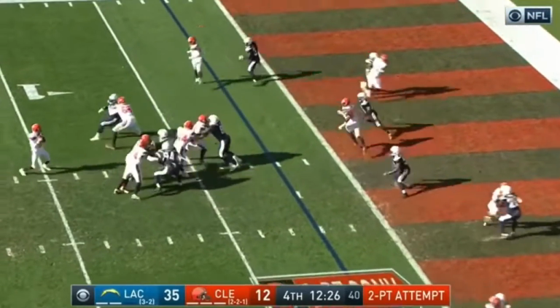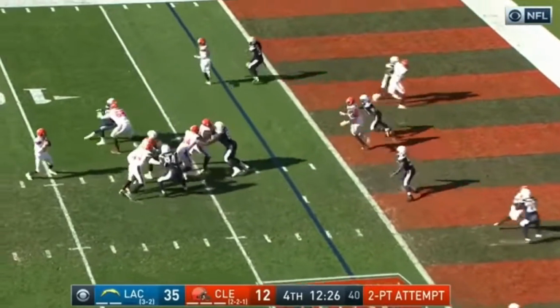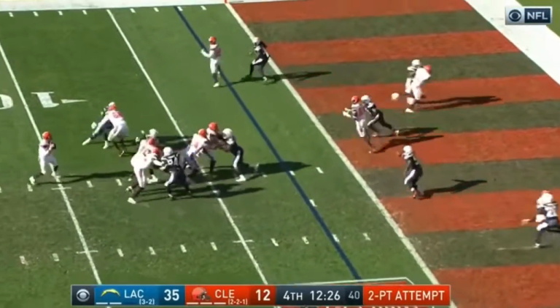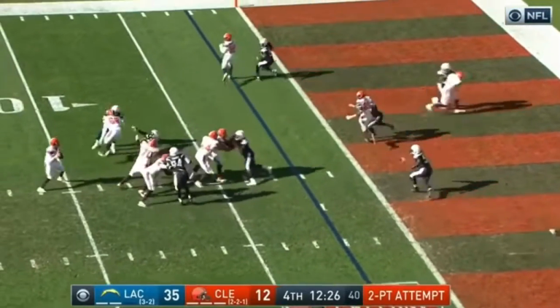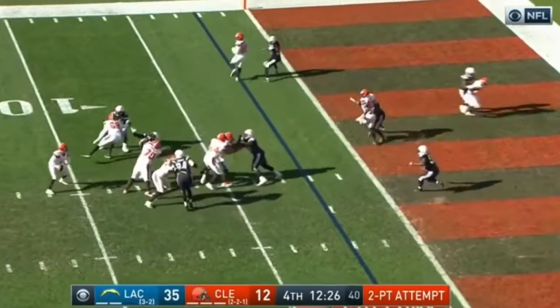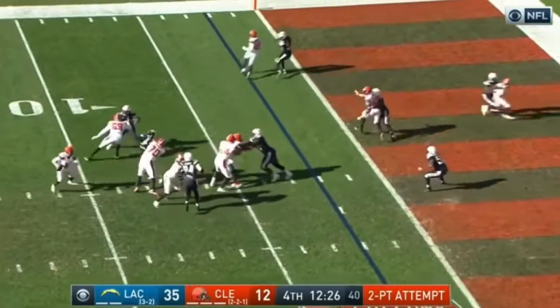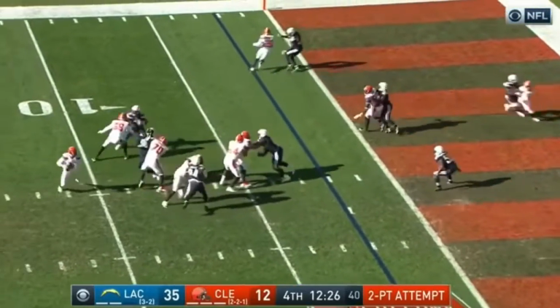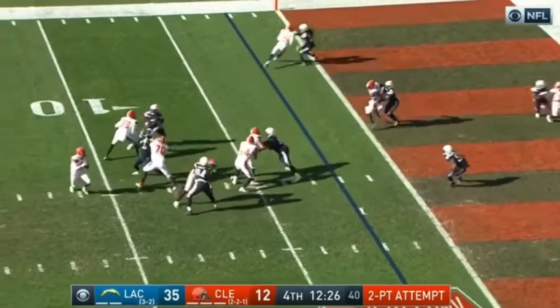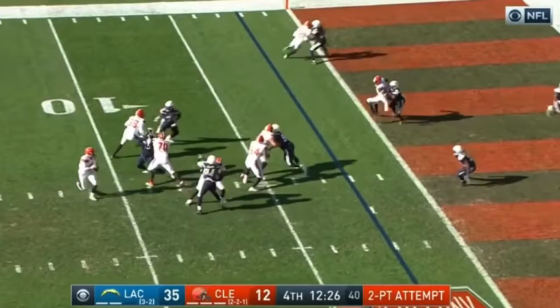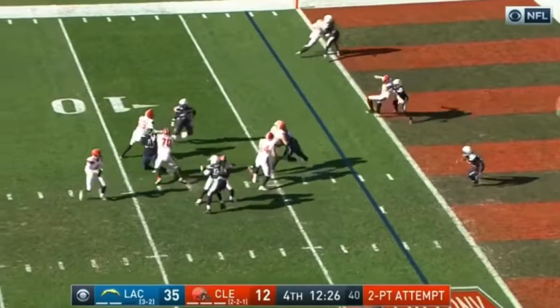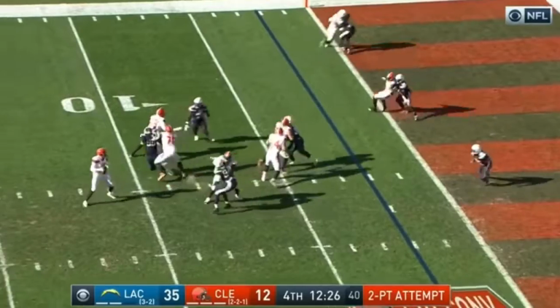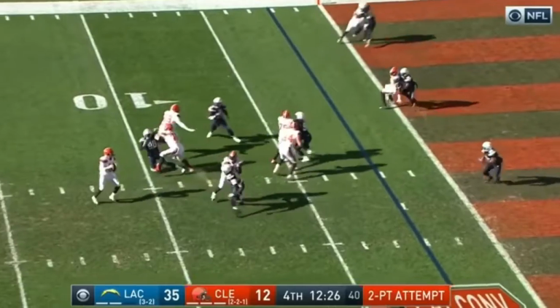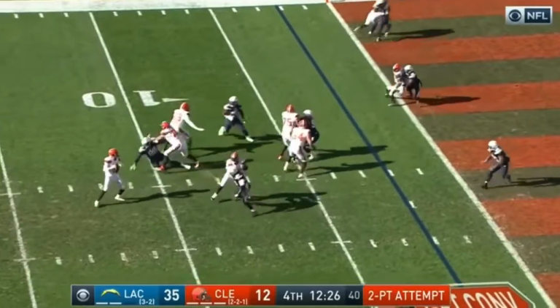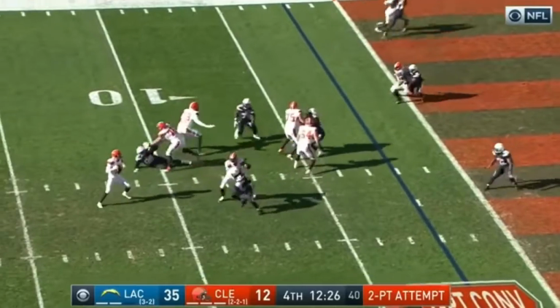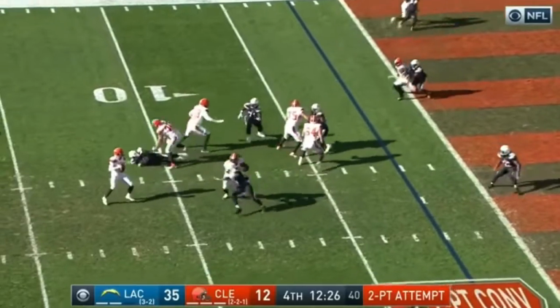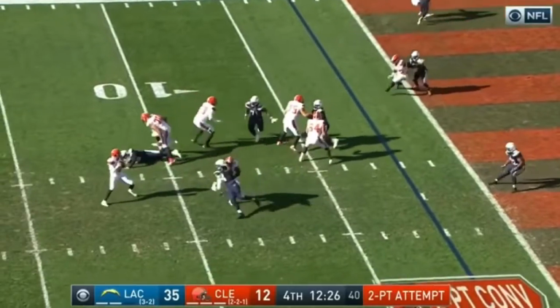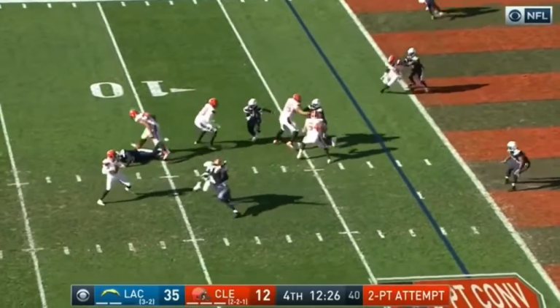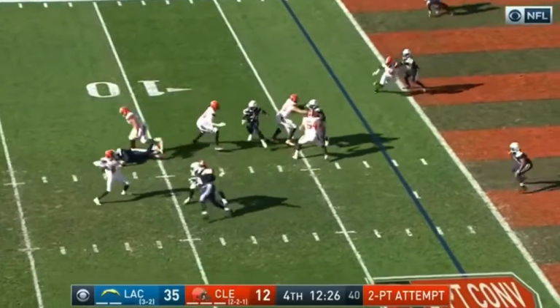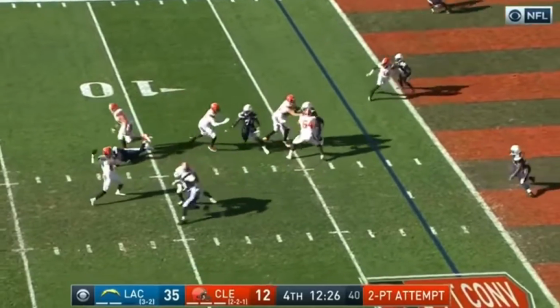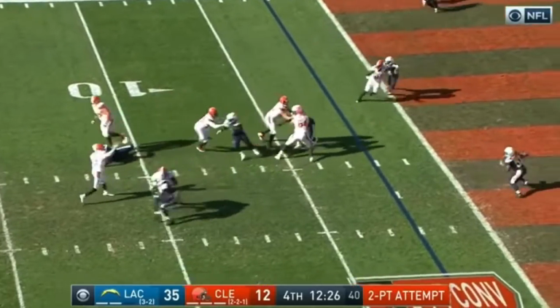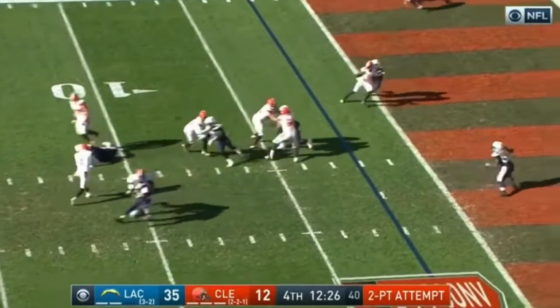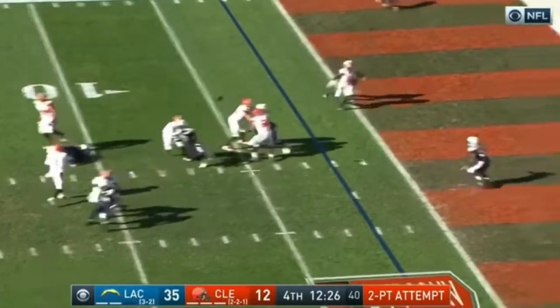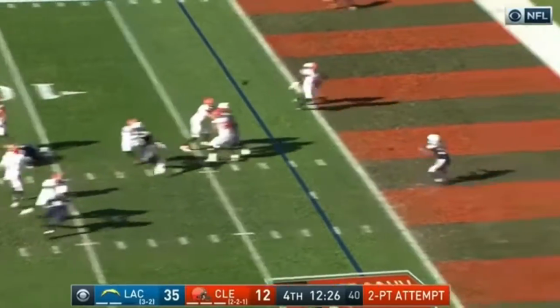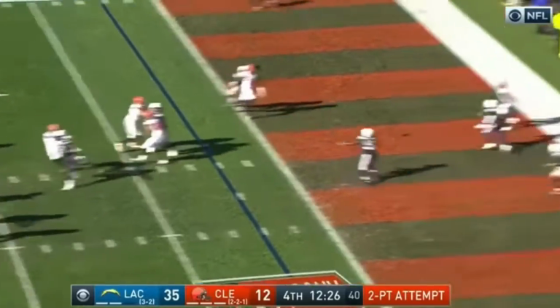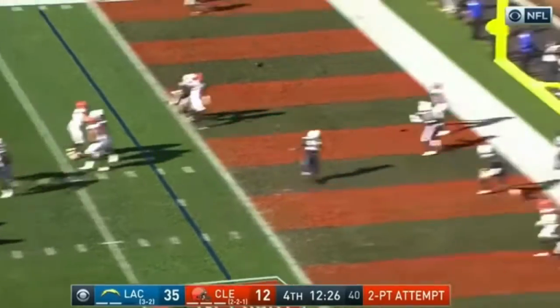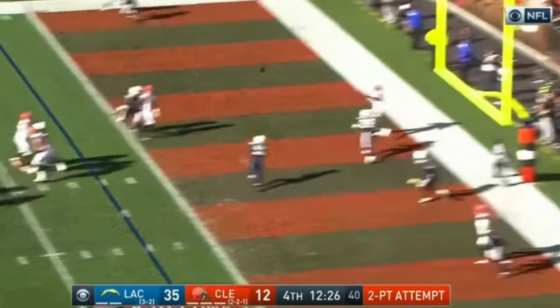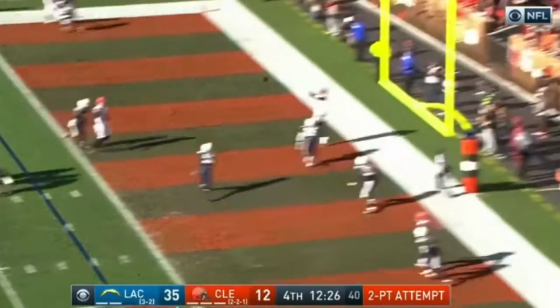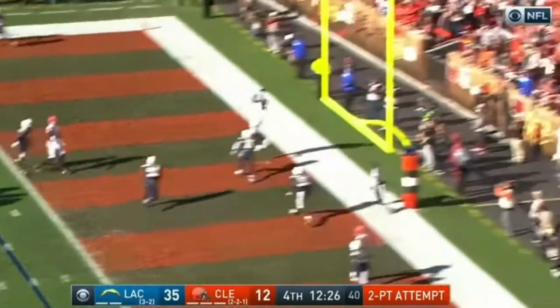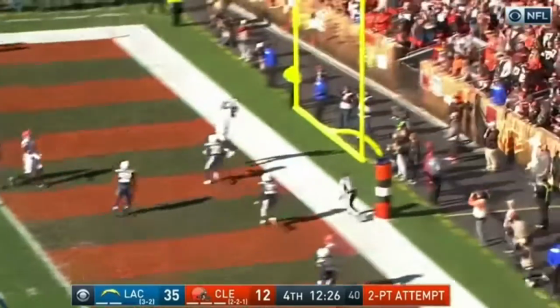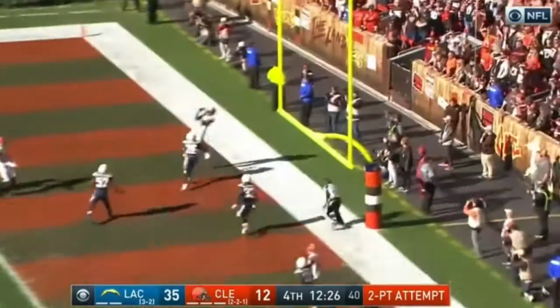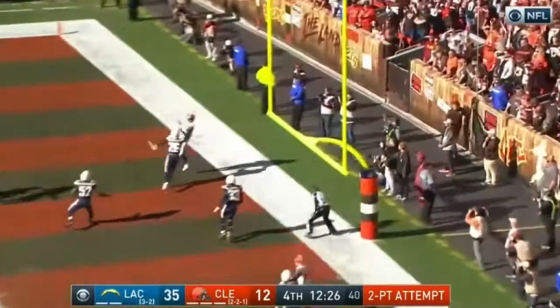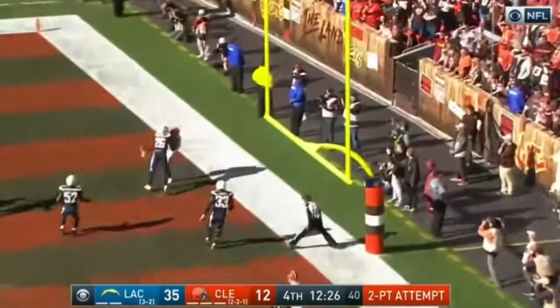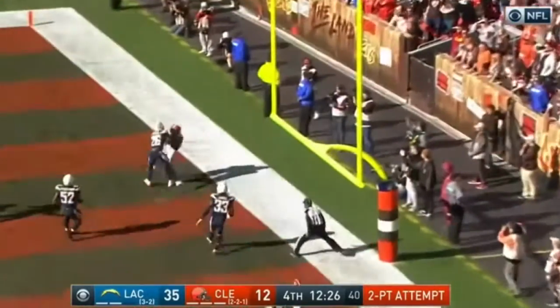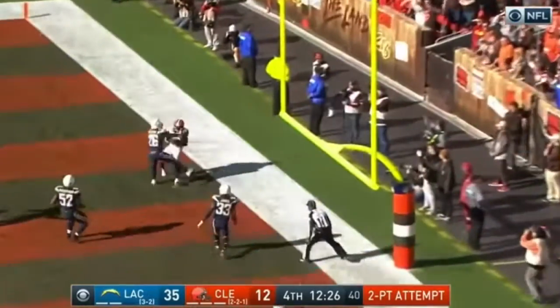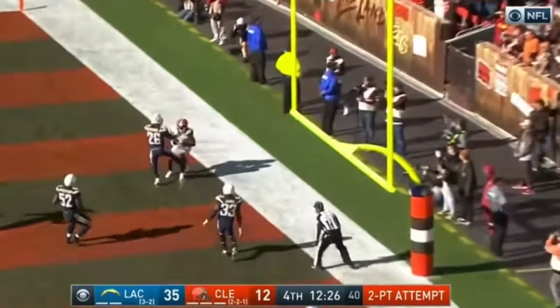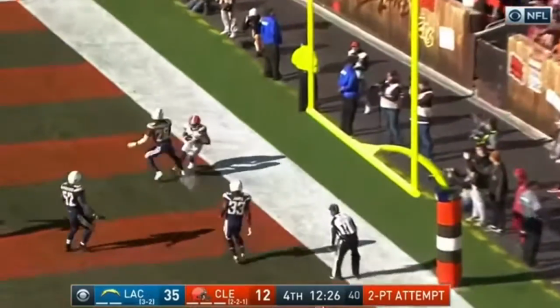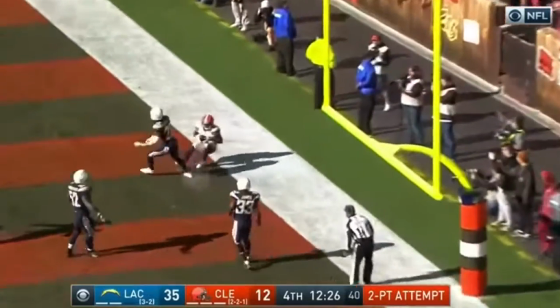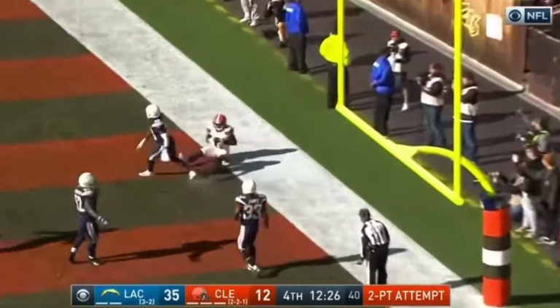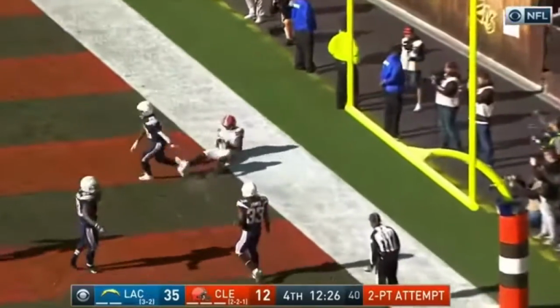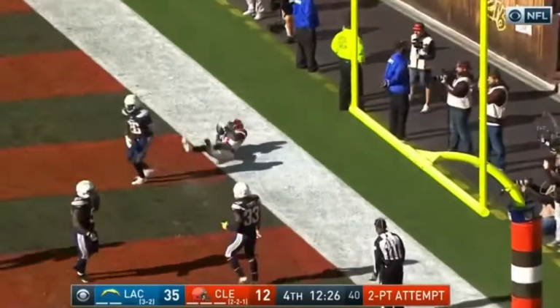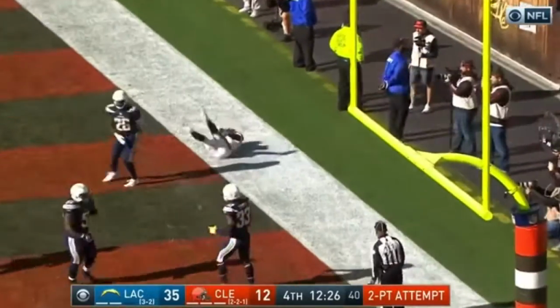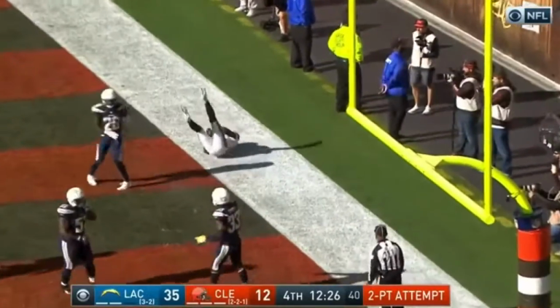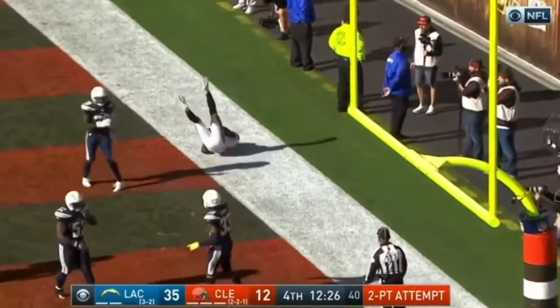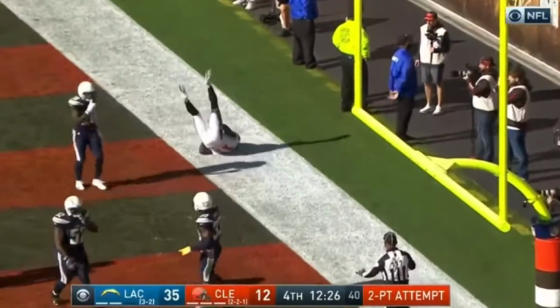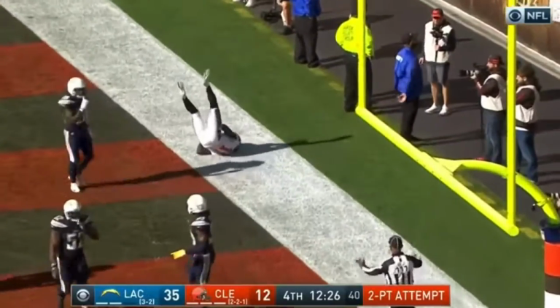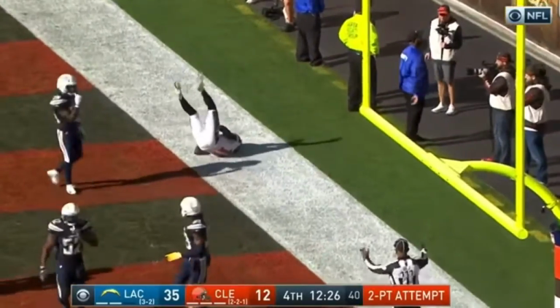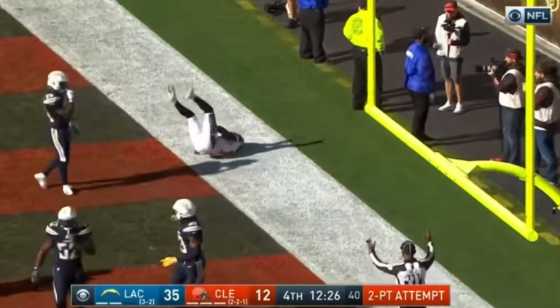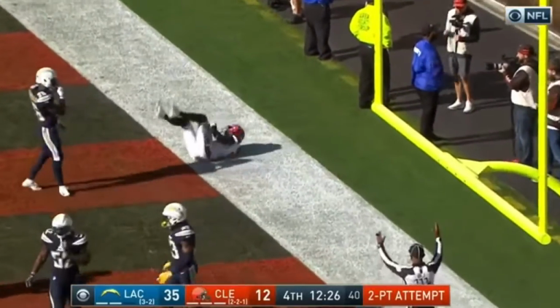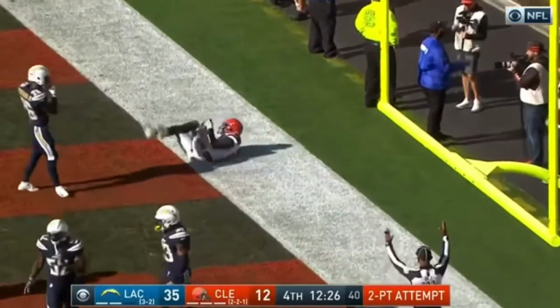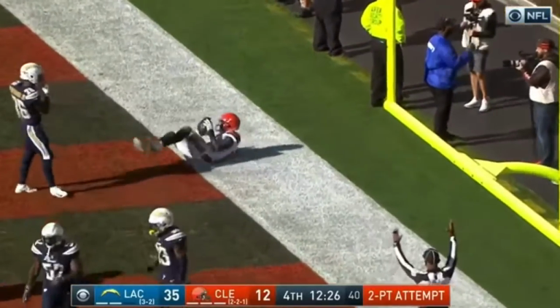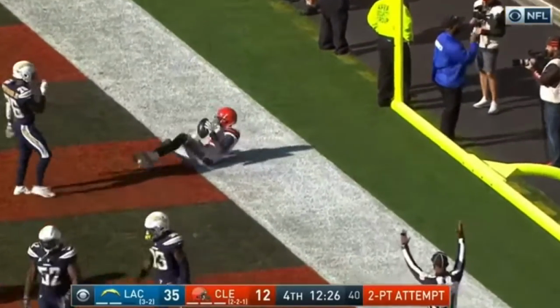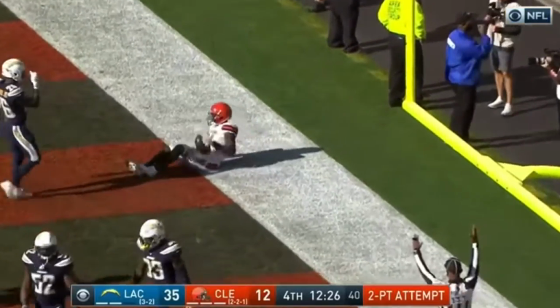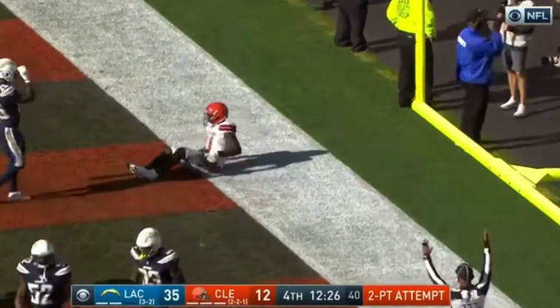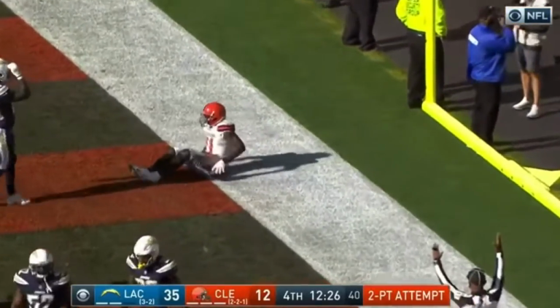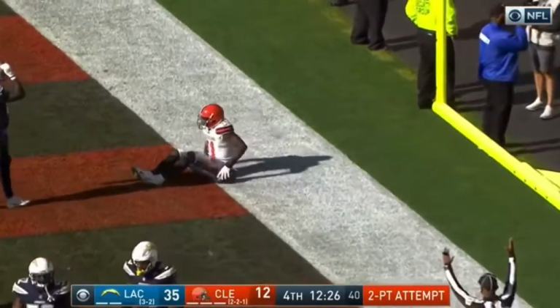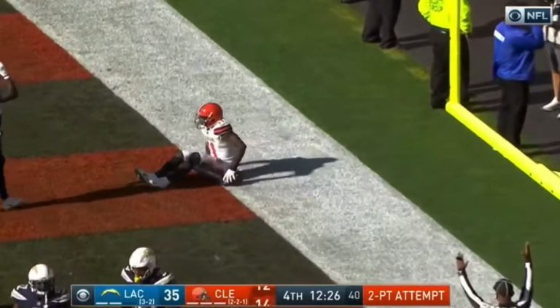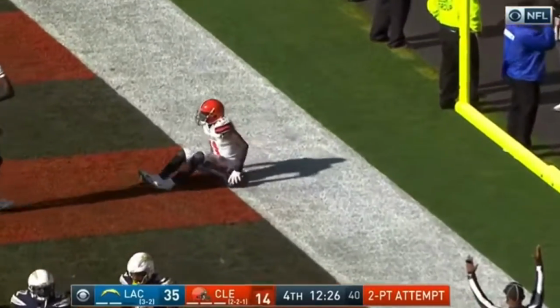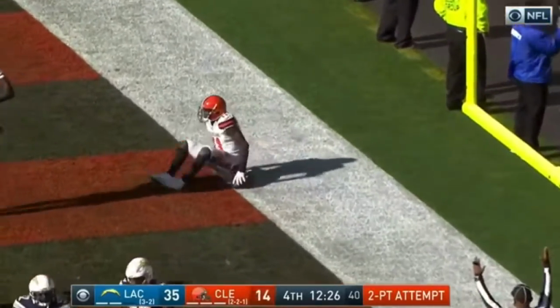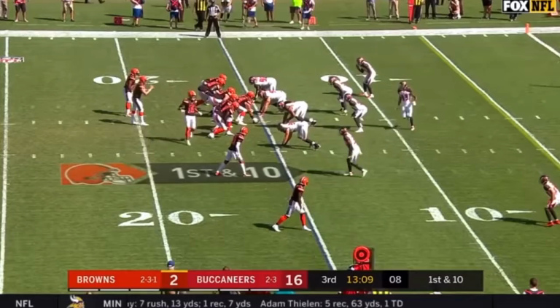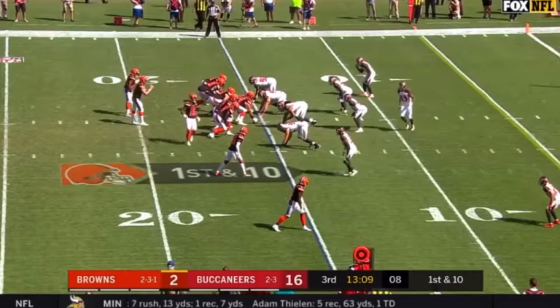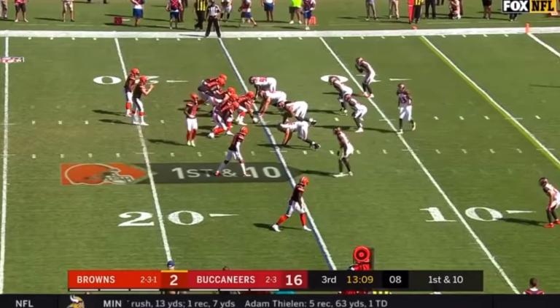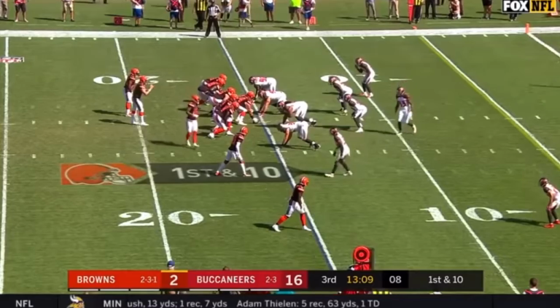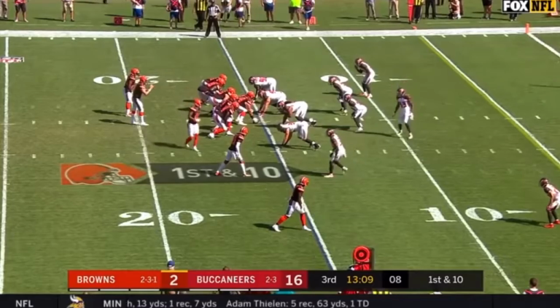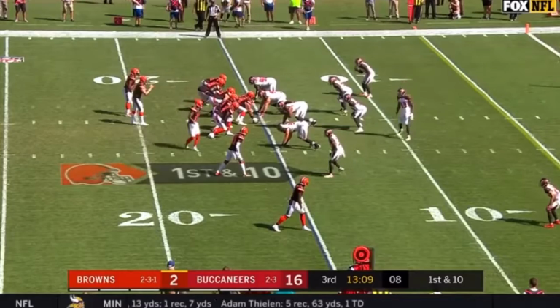Mayfield, protected again, to the end zone — and it is caught. That's Callaway running back.